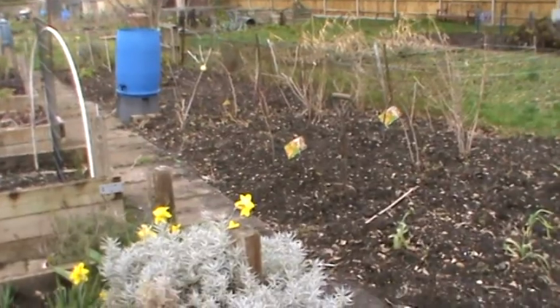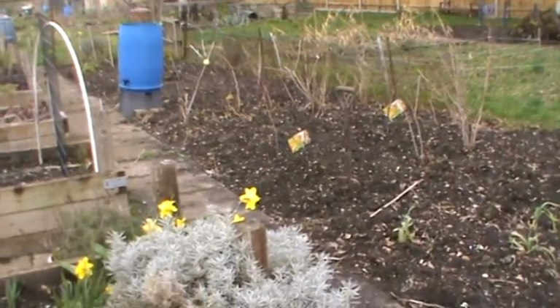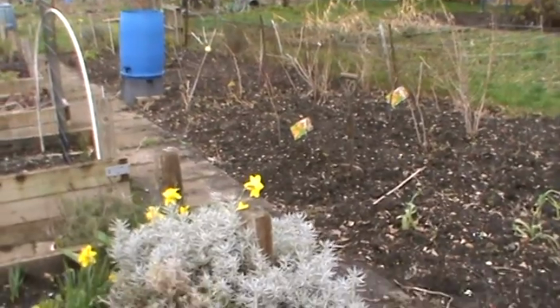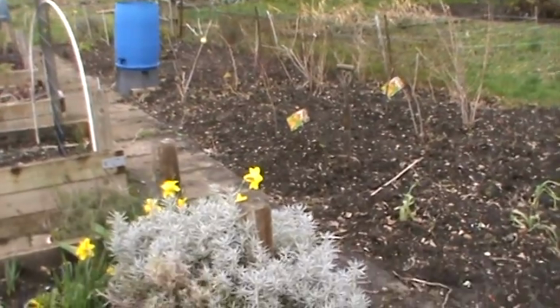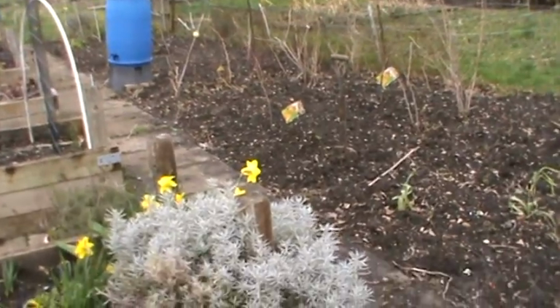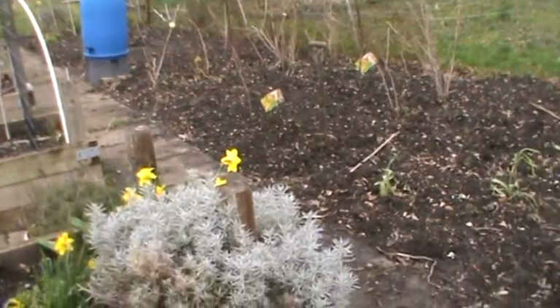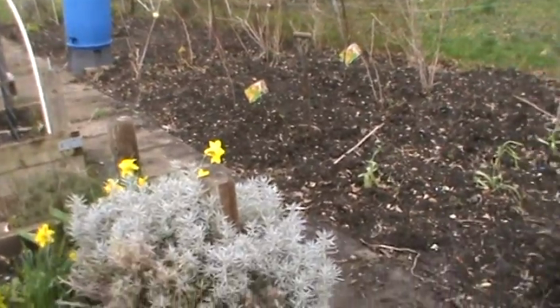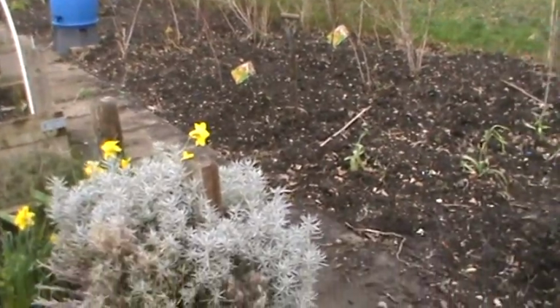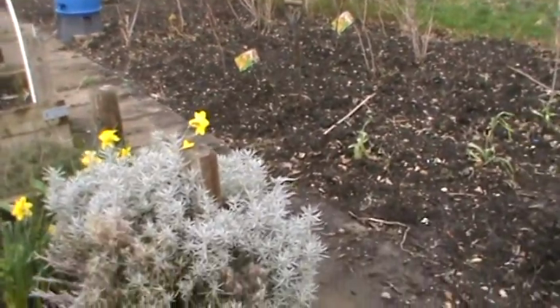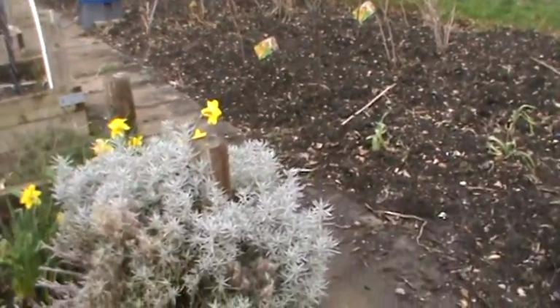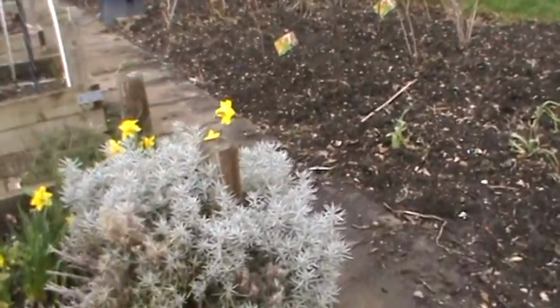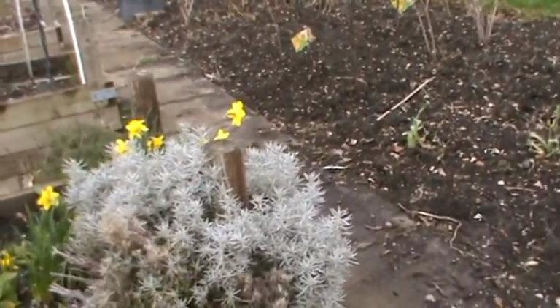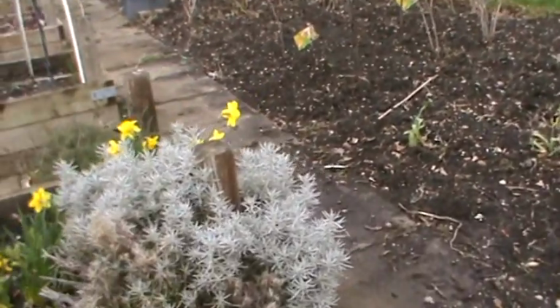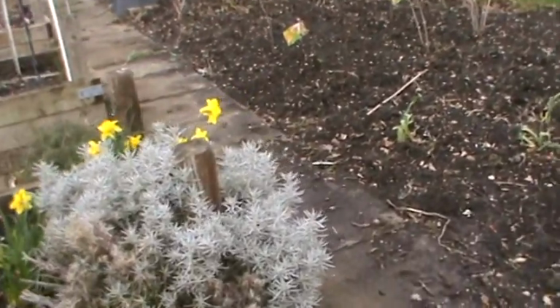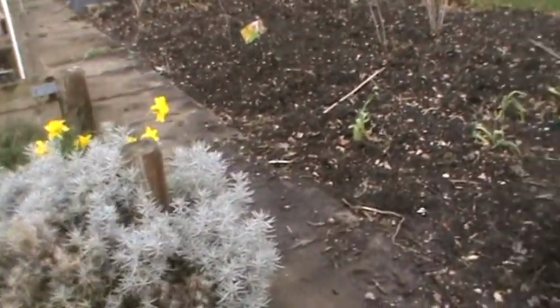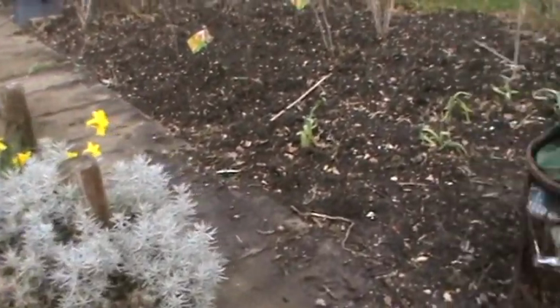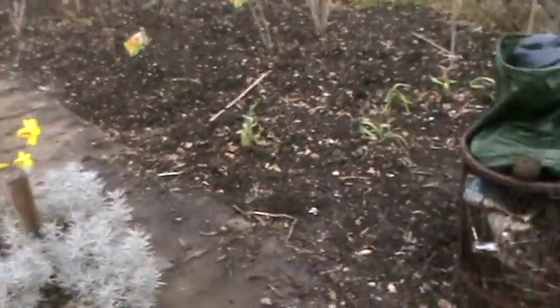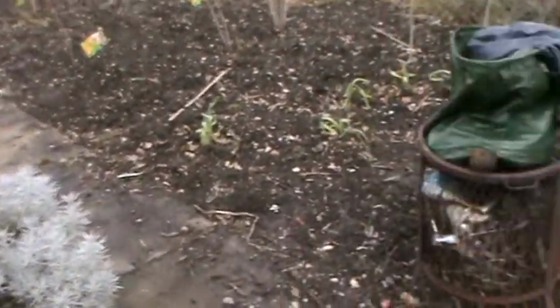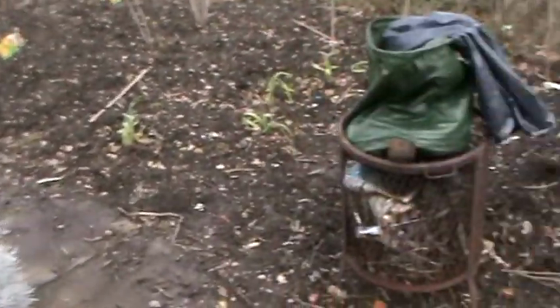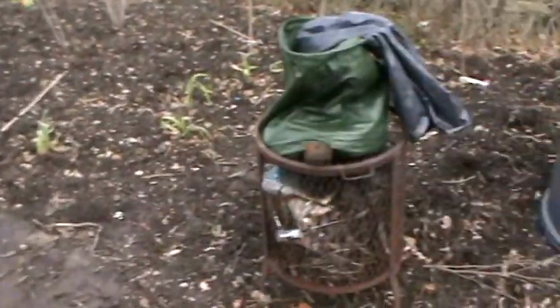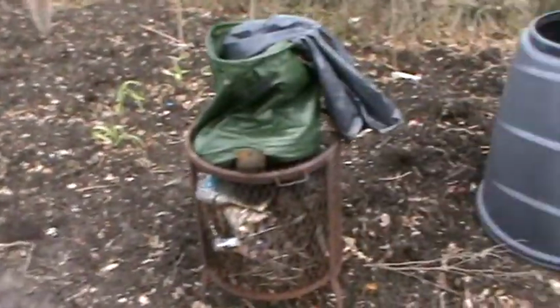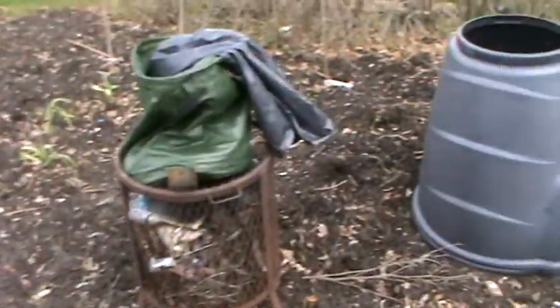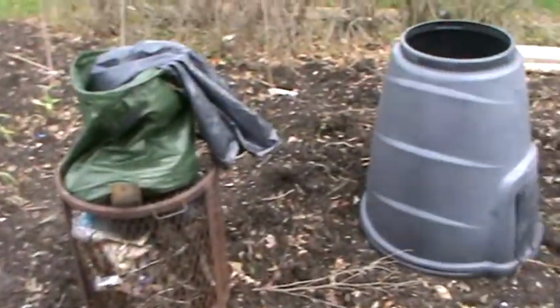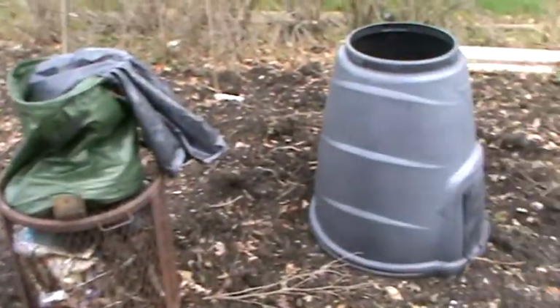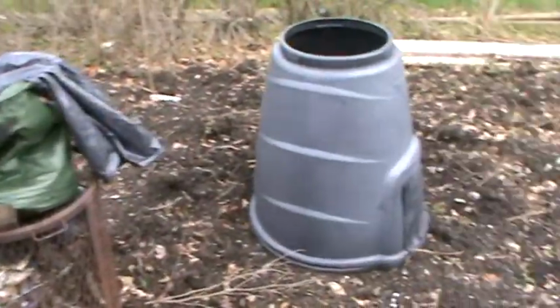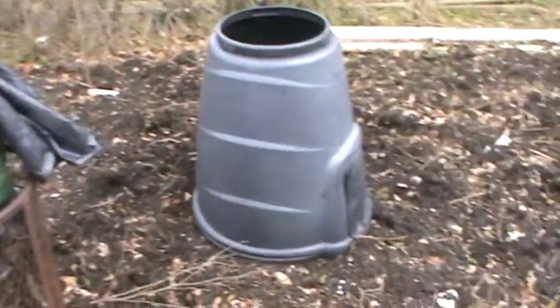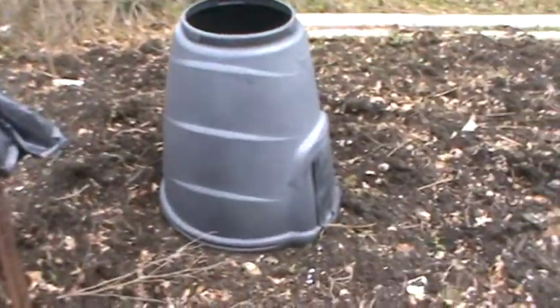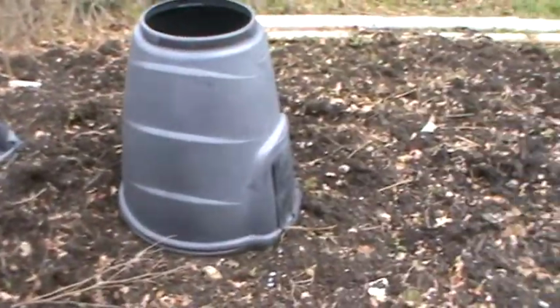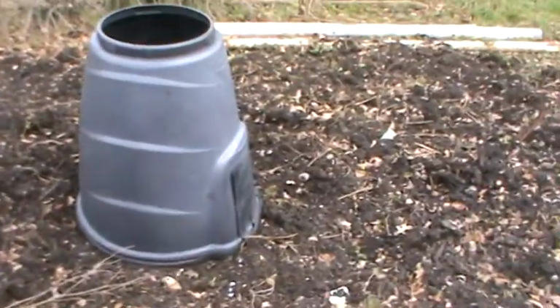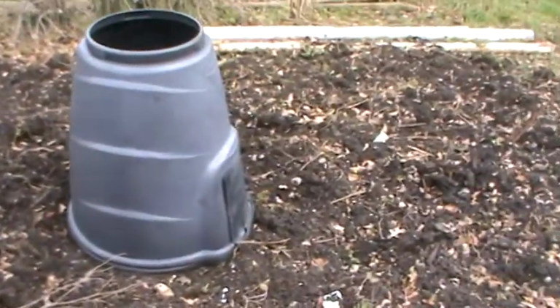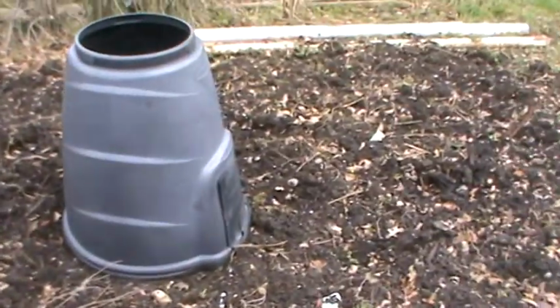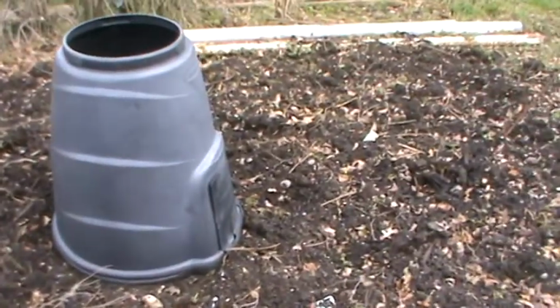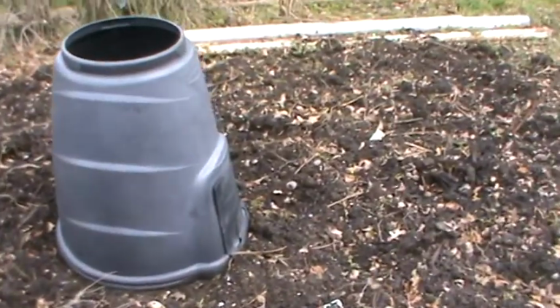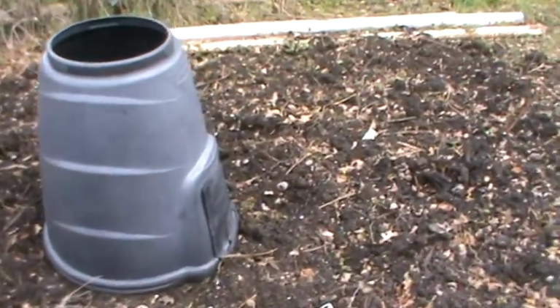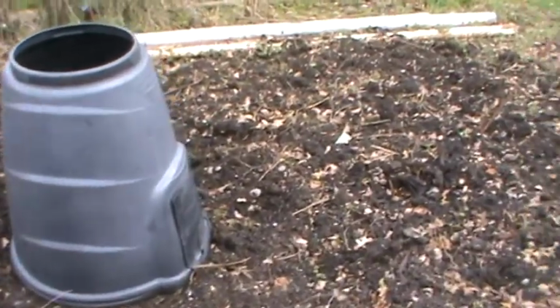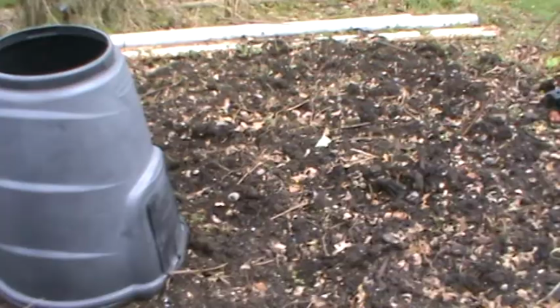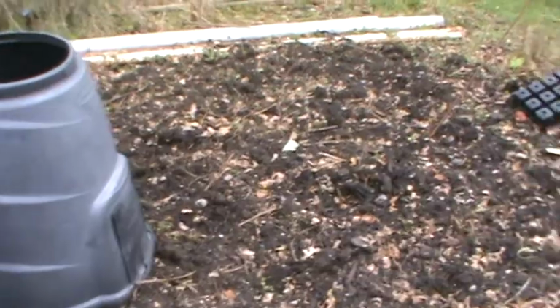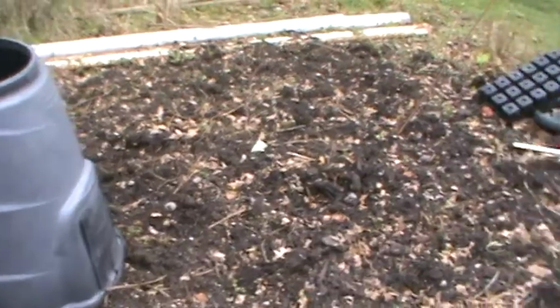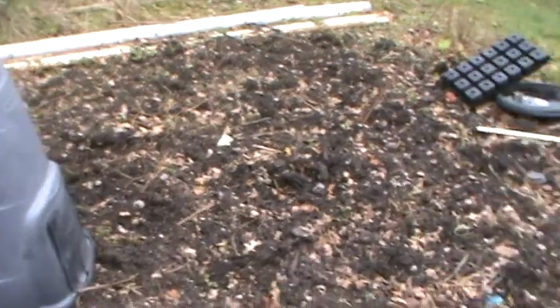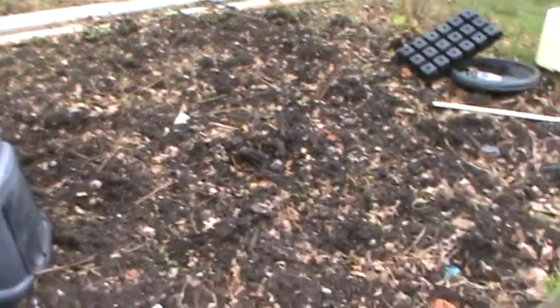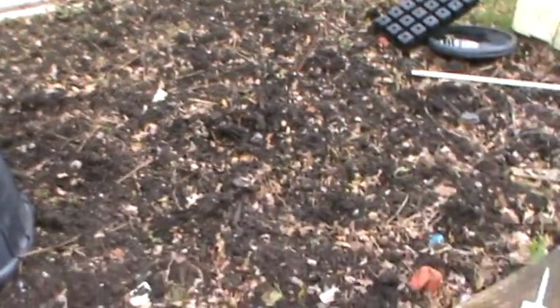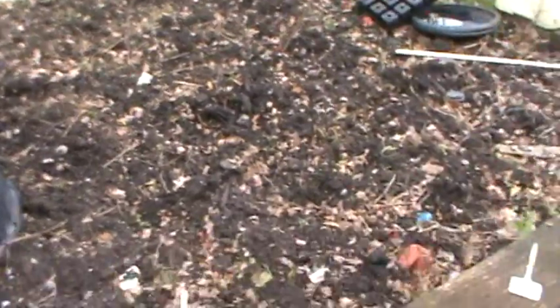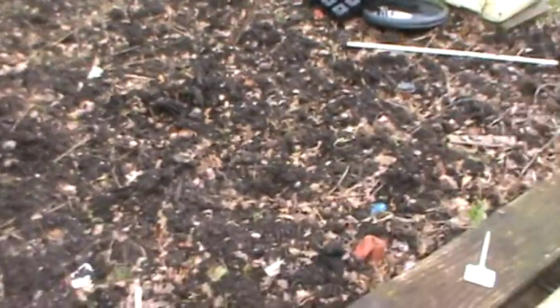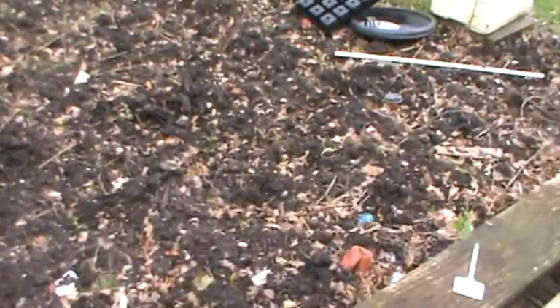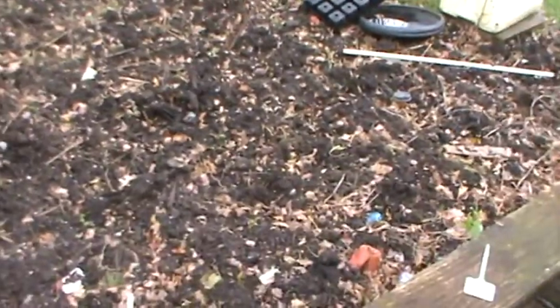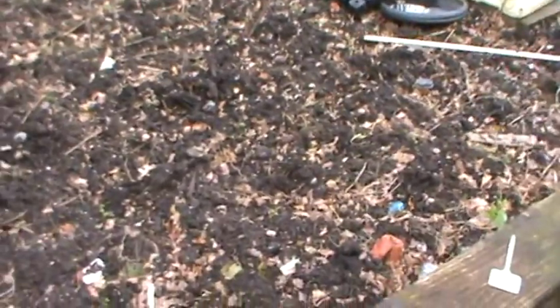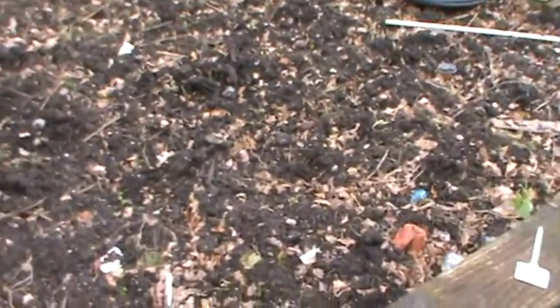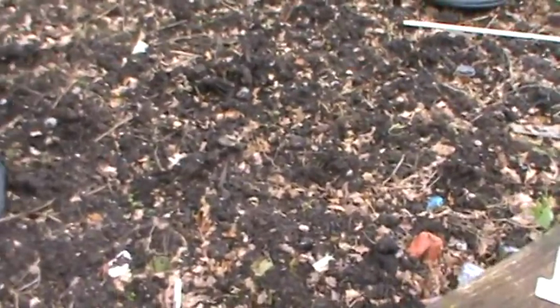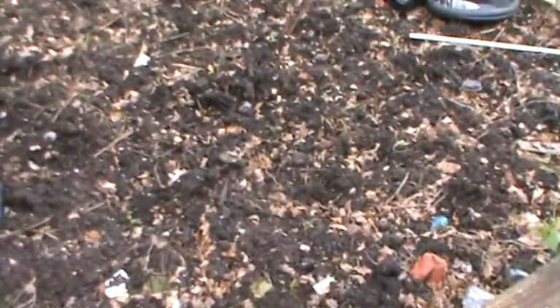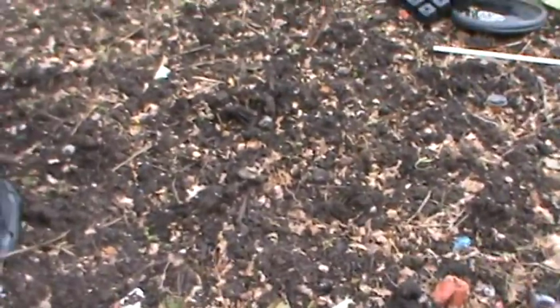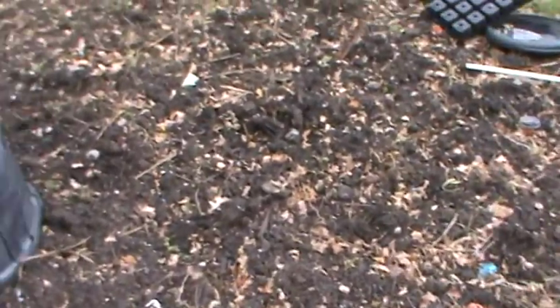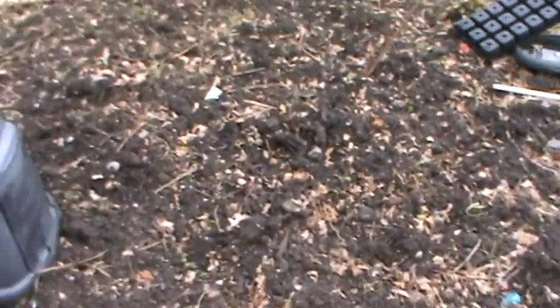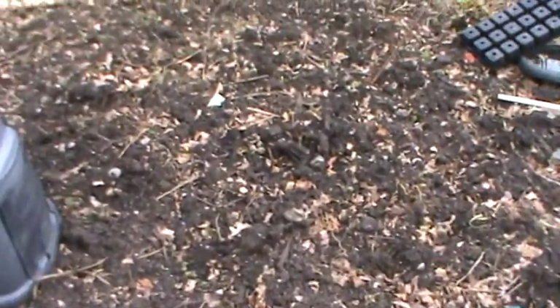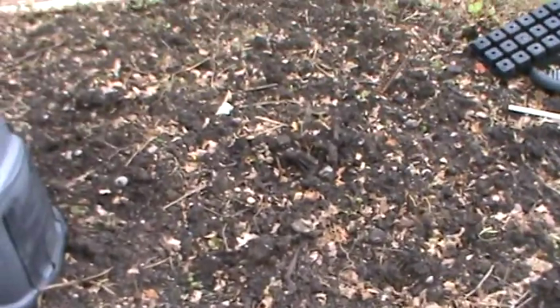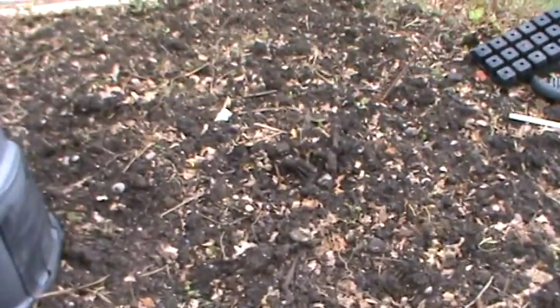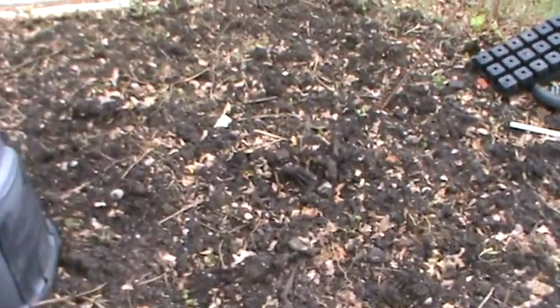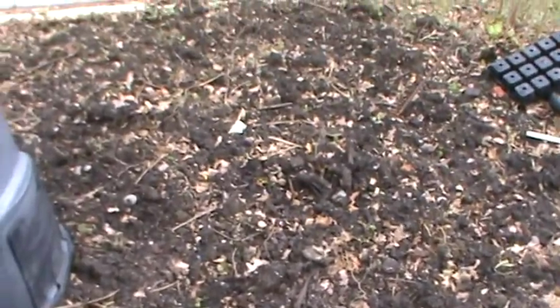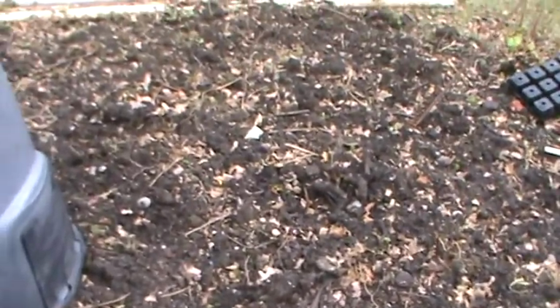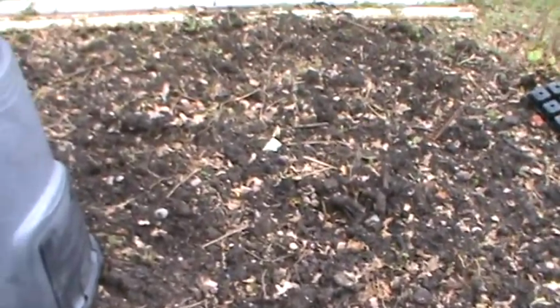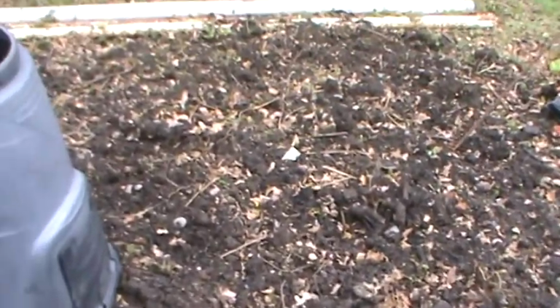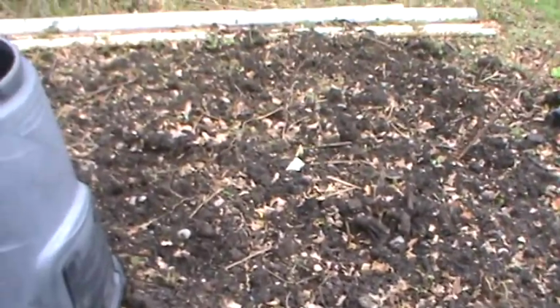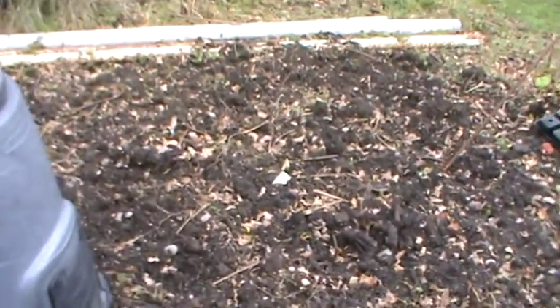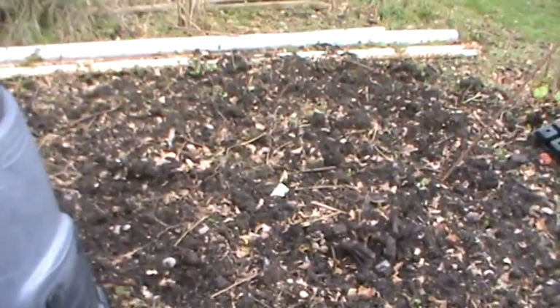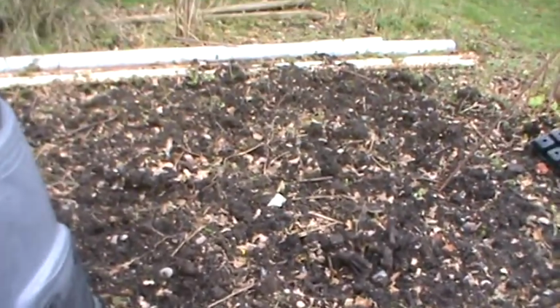Hi everyone, welcome back. I've been doing a little bit down the allotment. It's a real breezy day today, very gusty winds, lots and lots of rain.